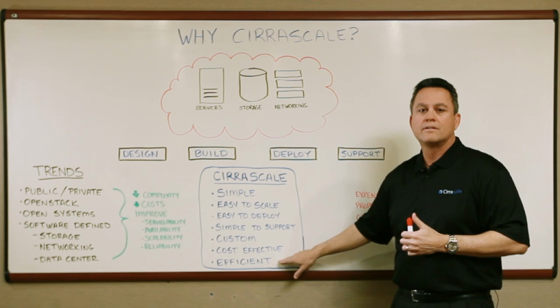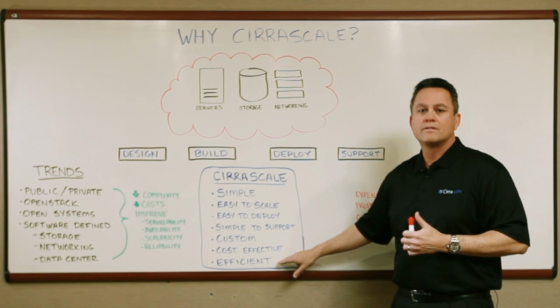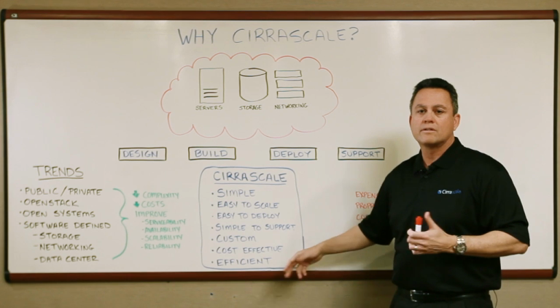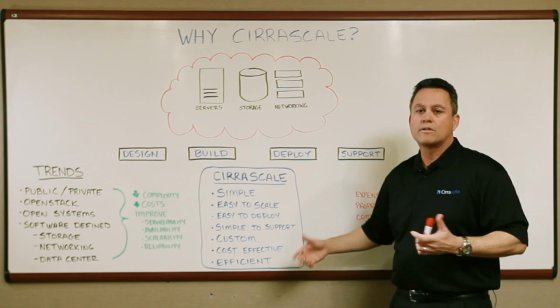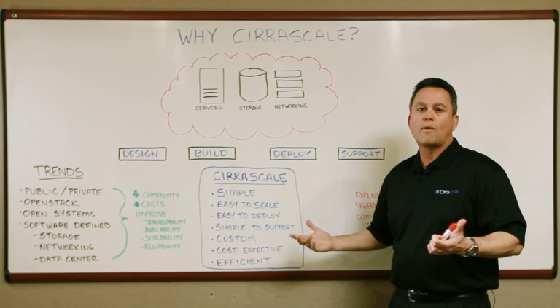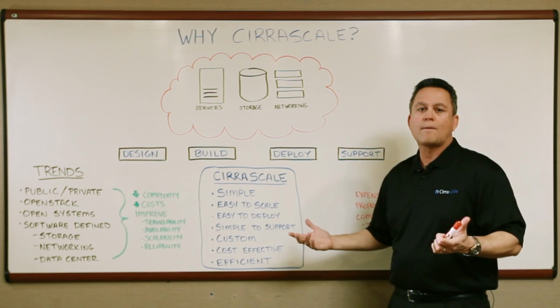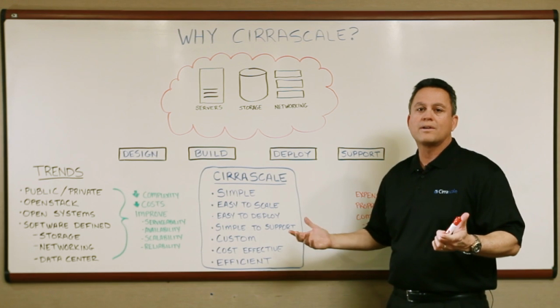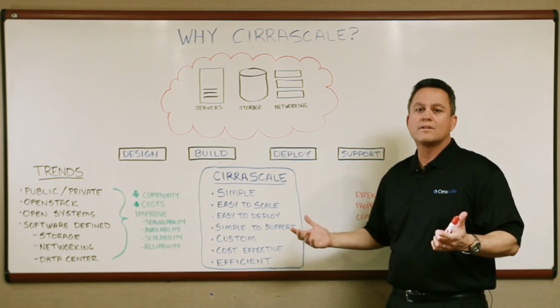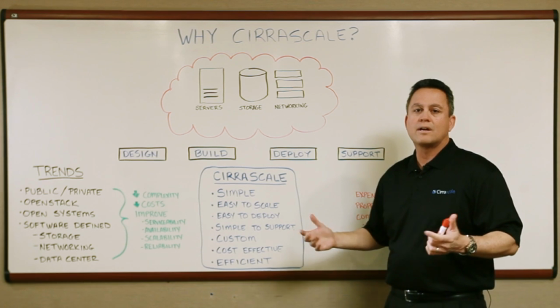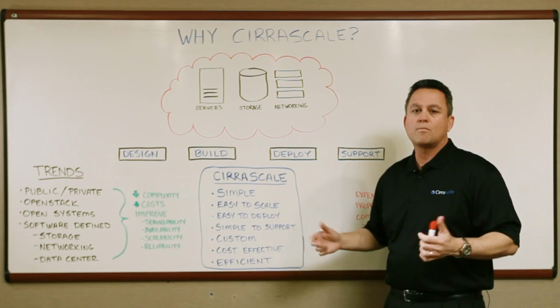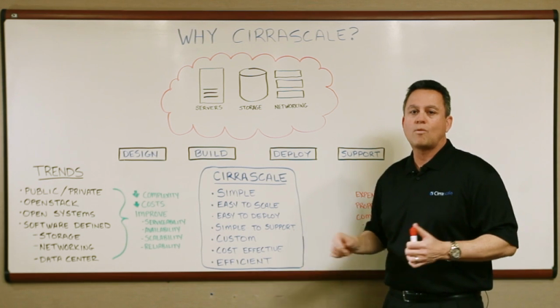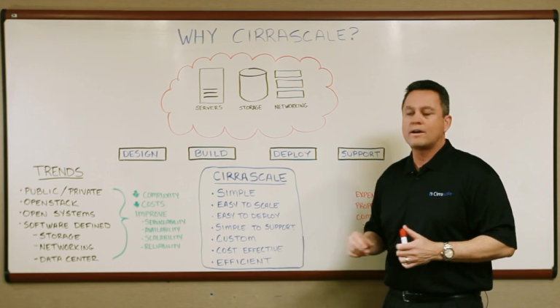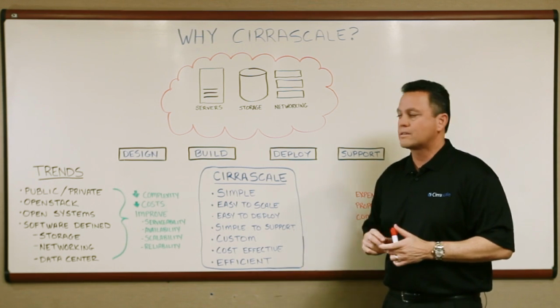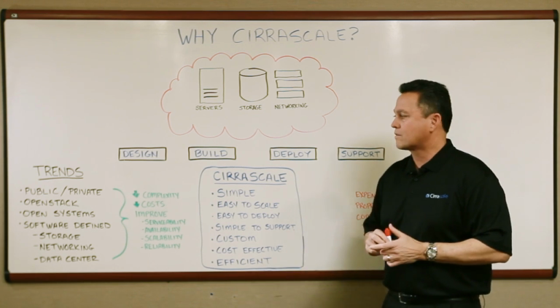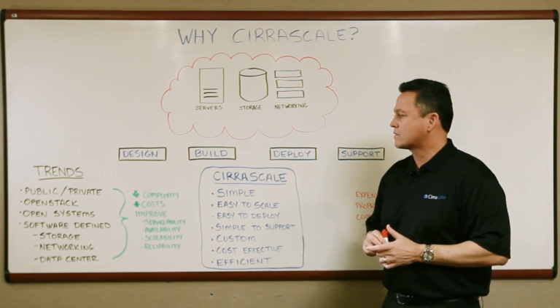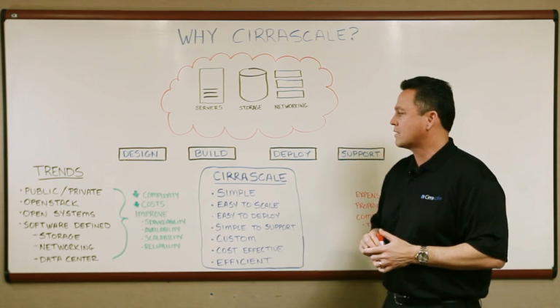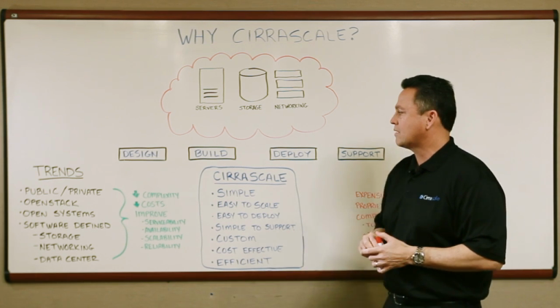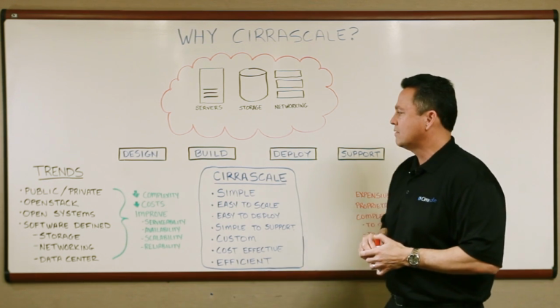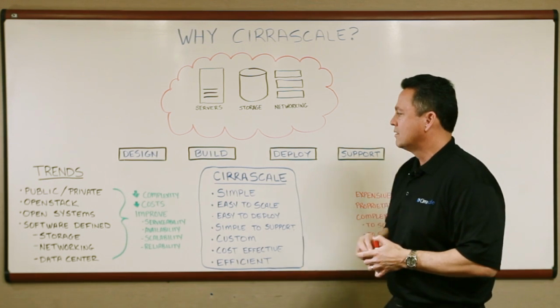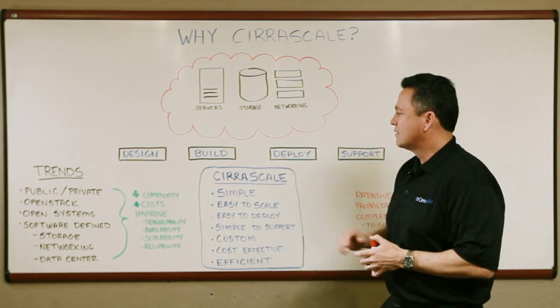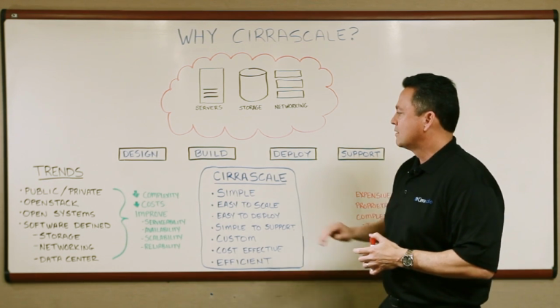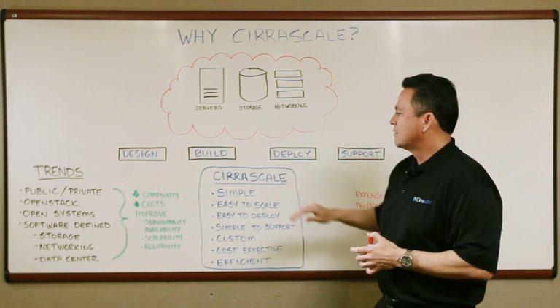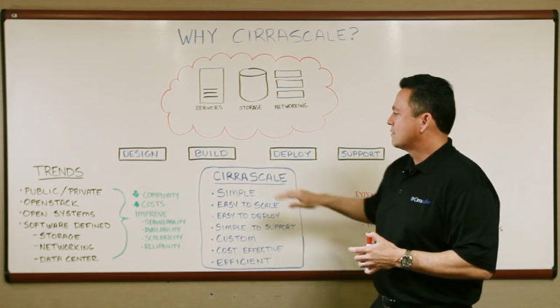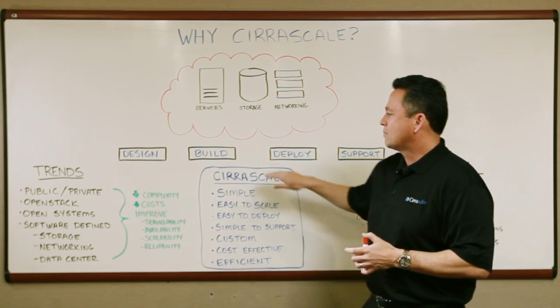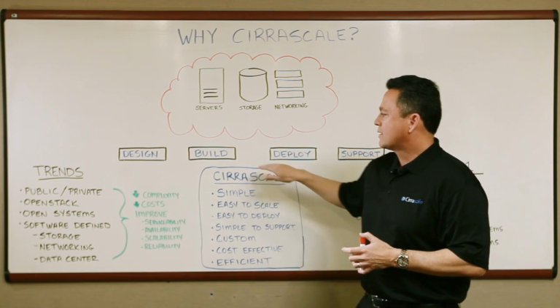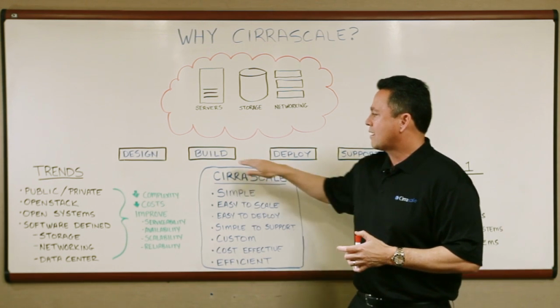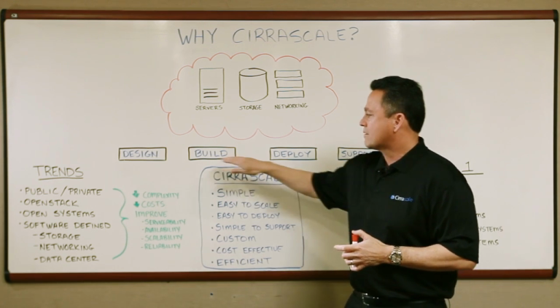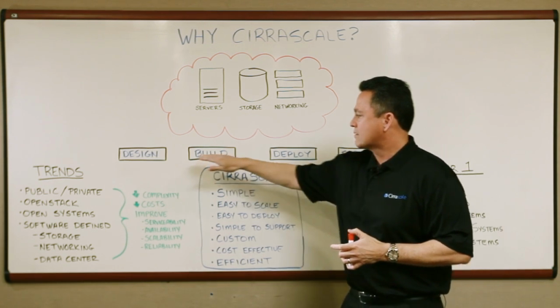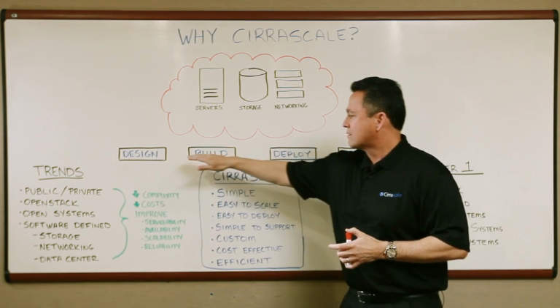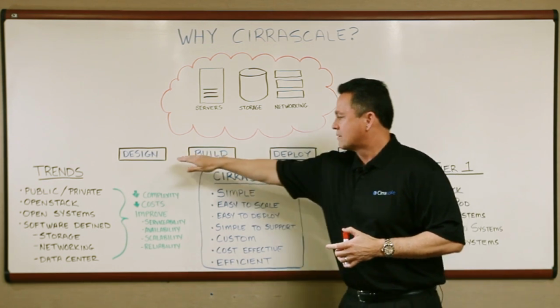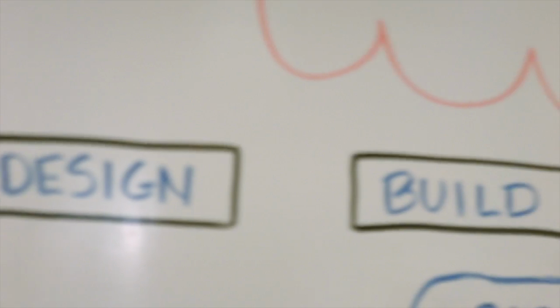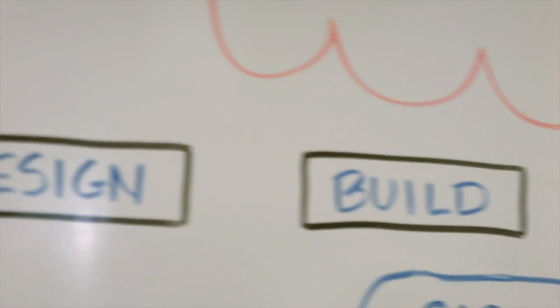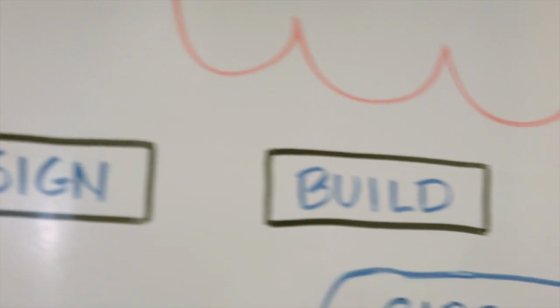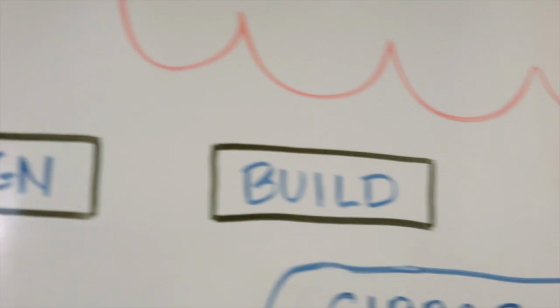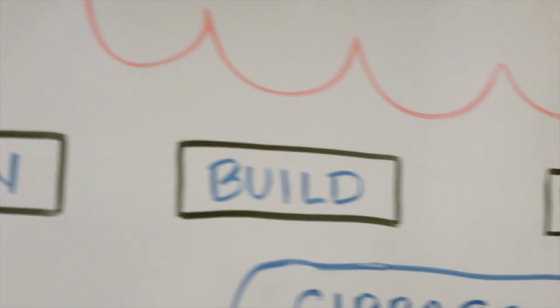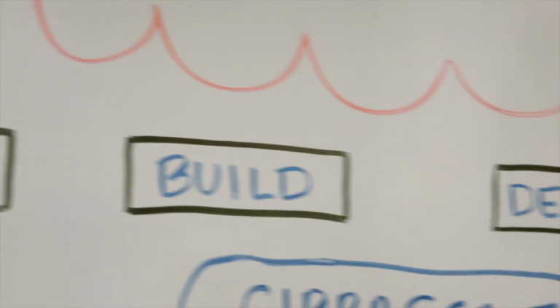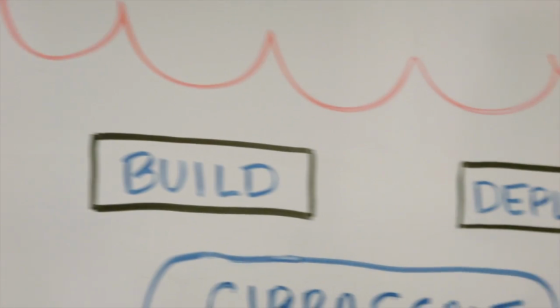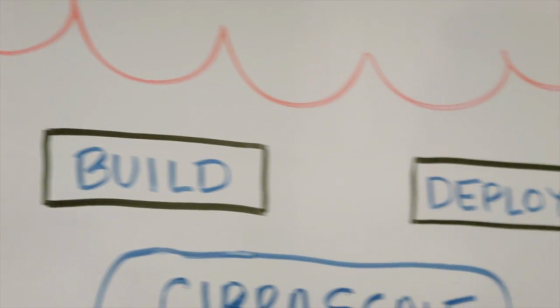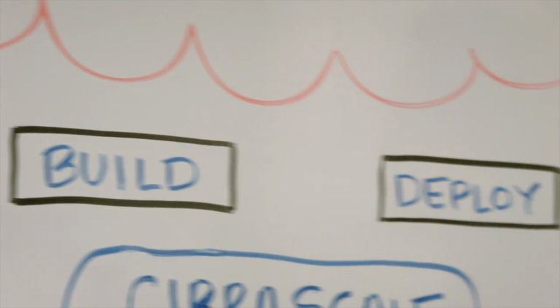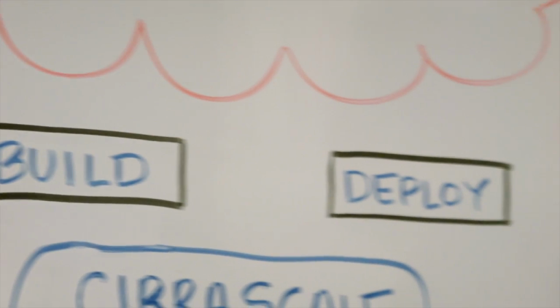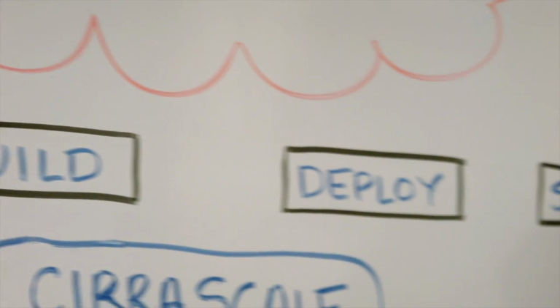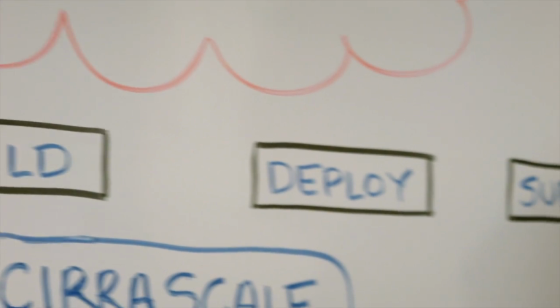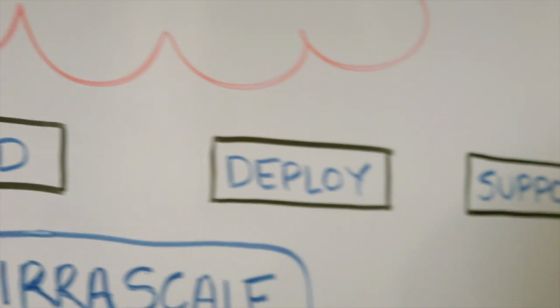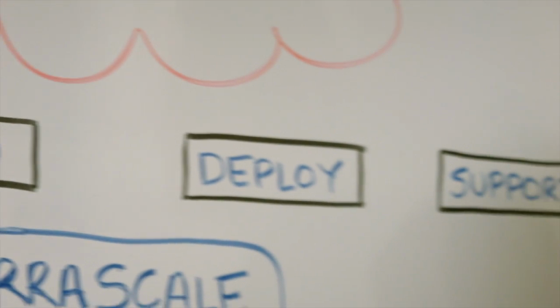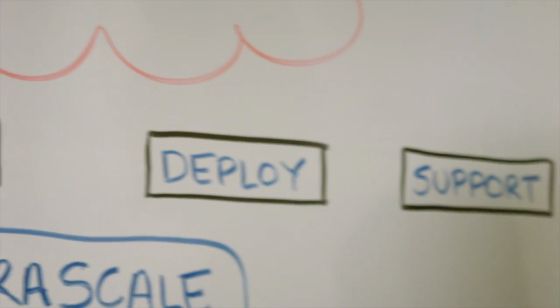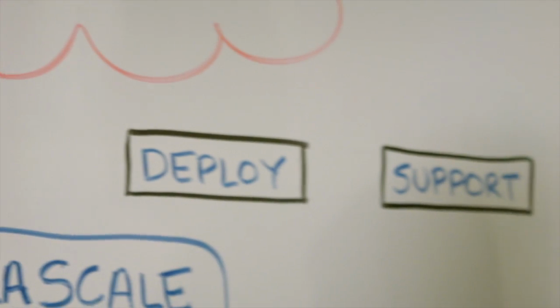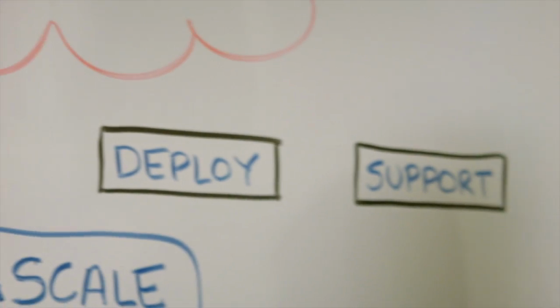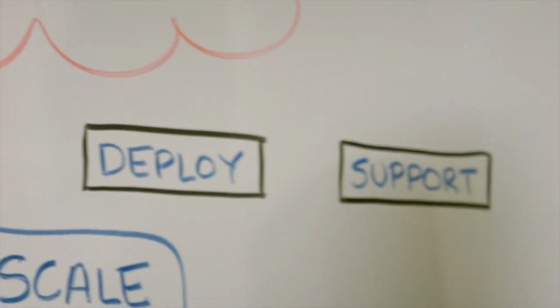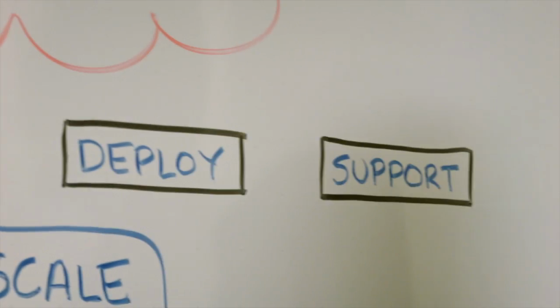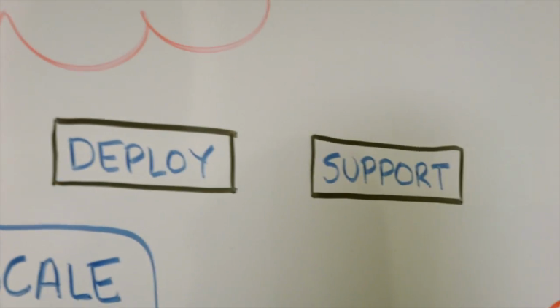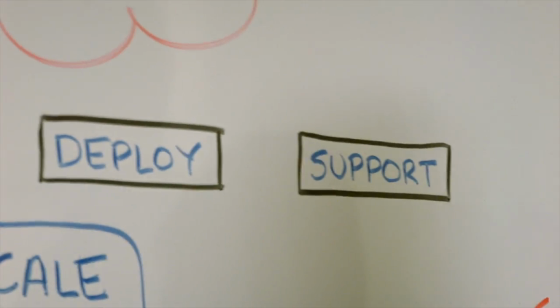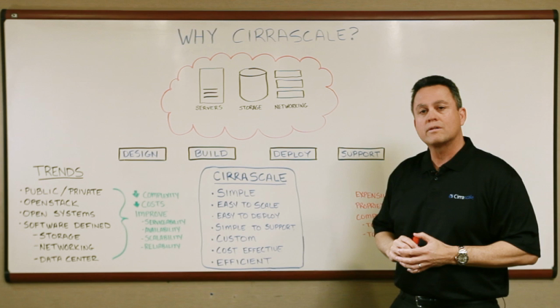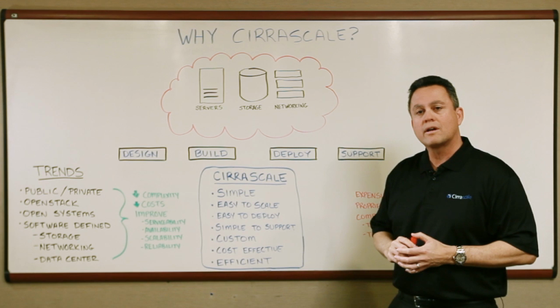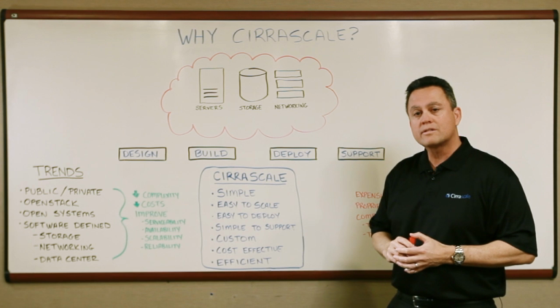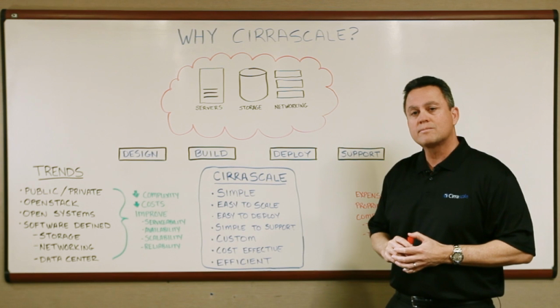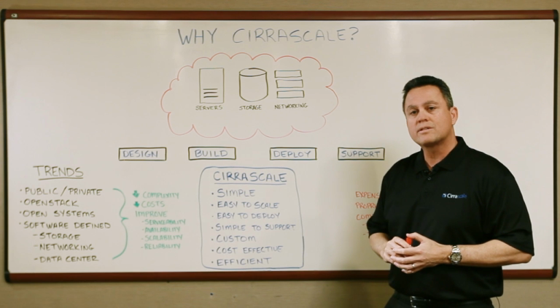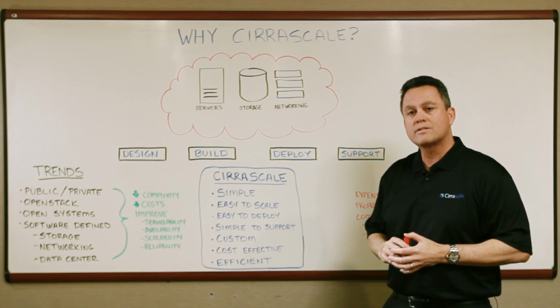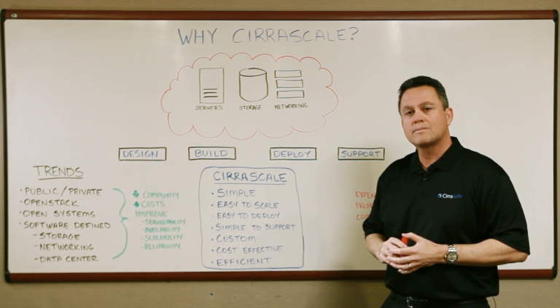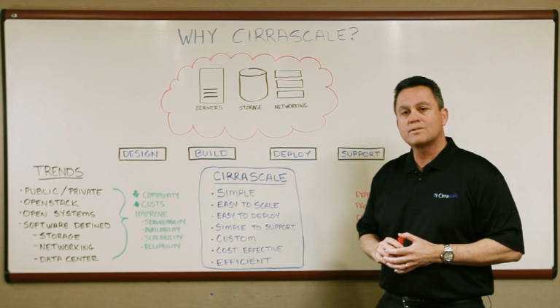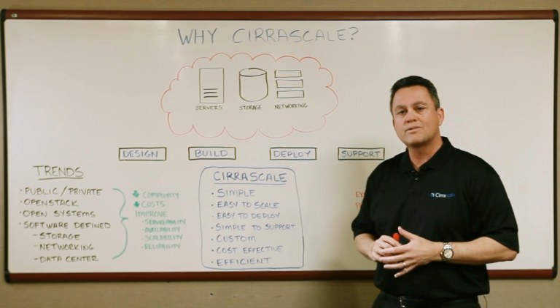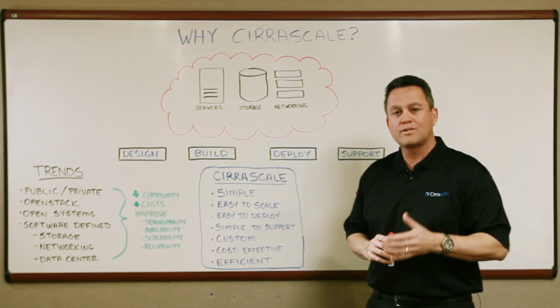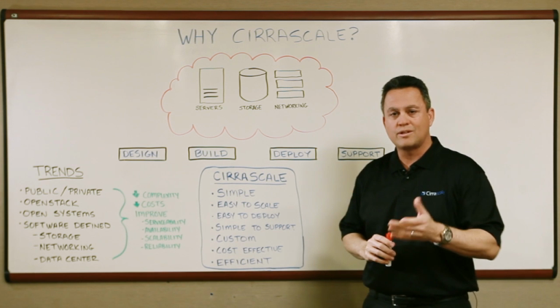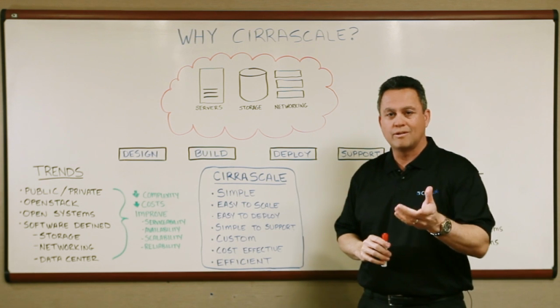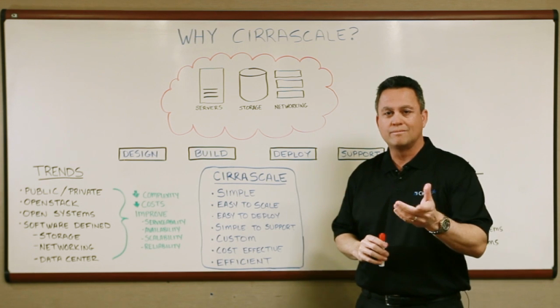So to wrap things up, why Searskill? Because we design, build, deploy, and support custom systems for you.